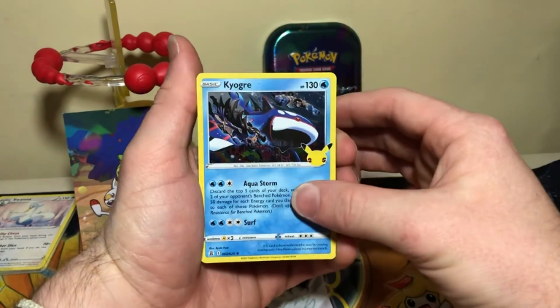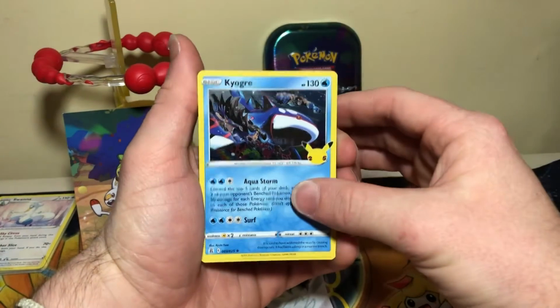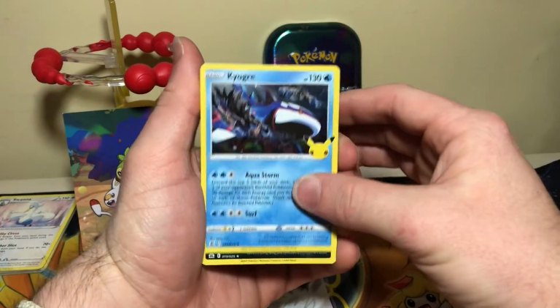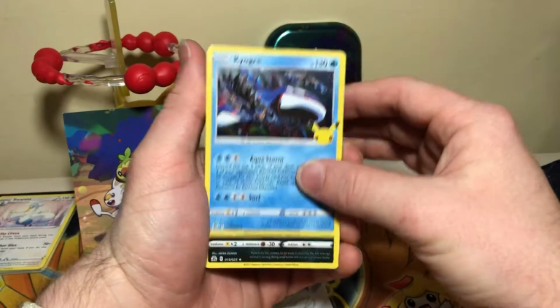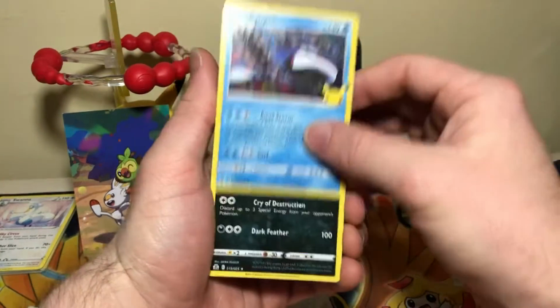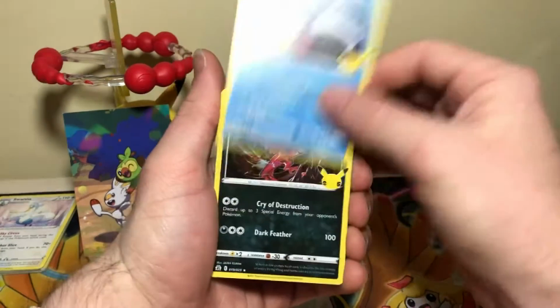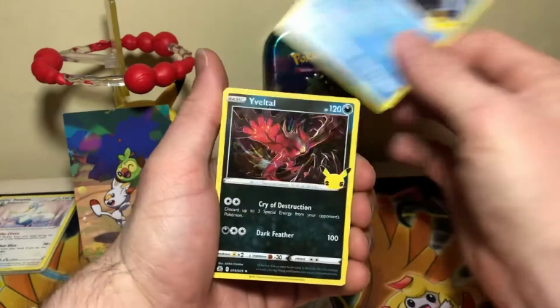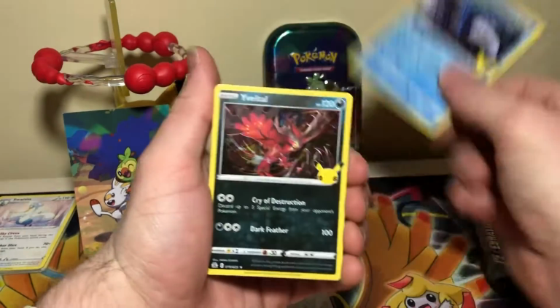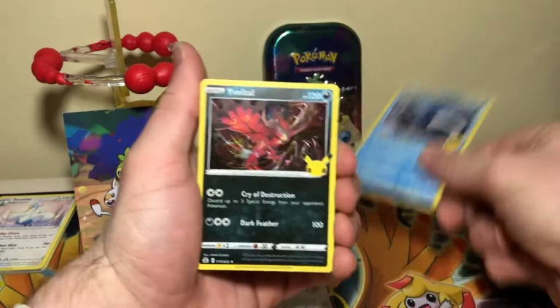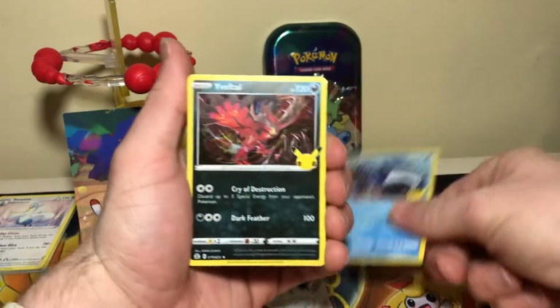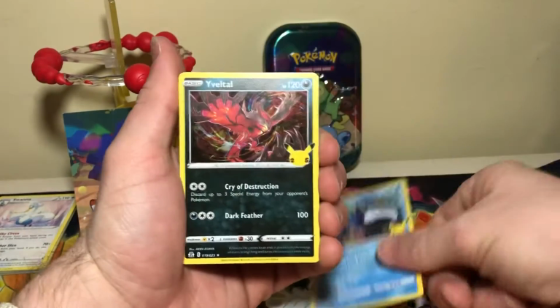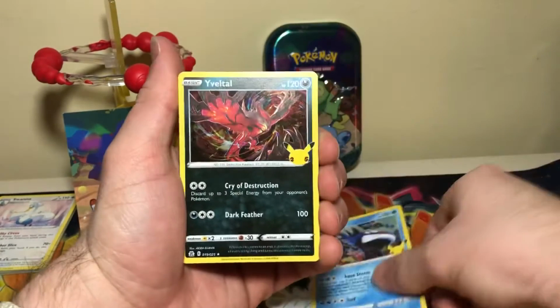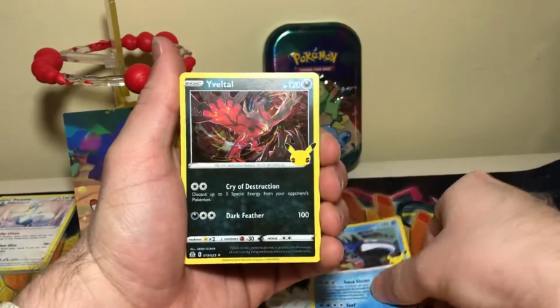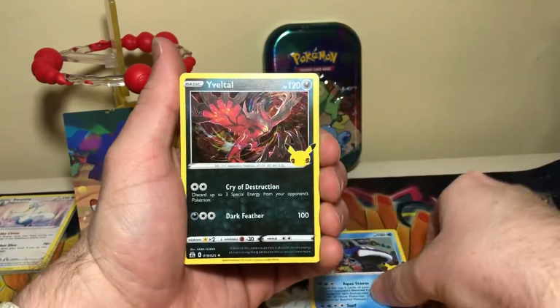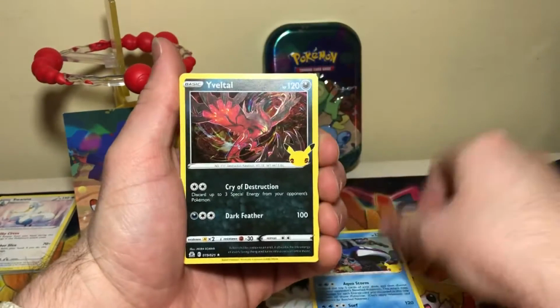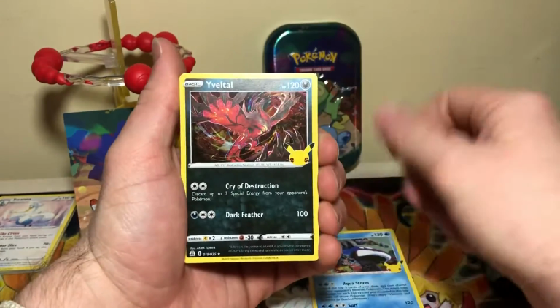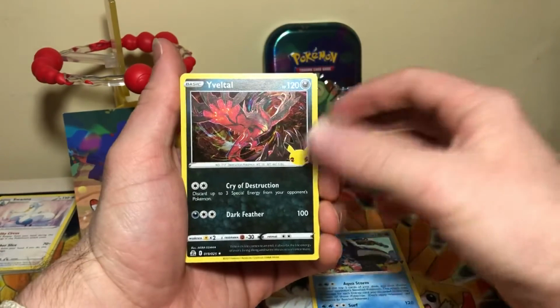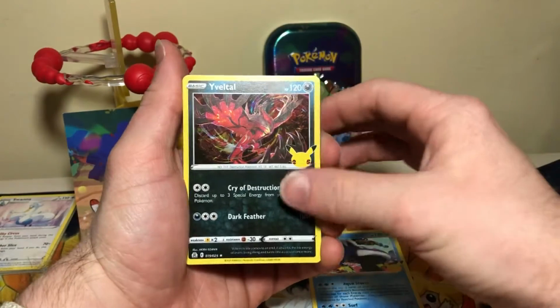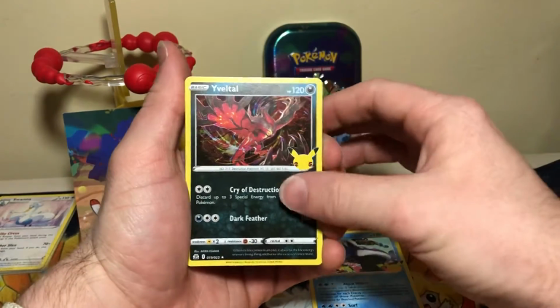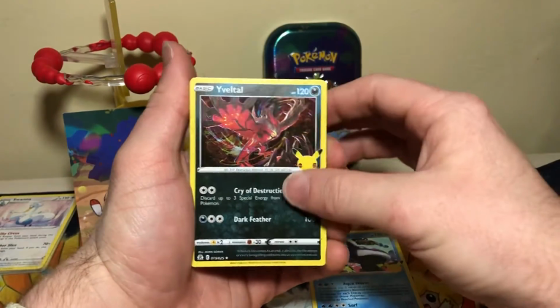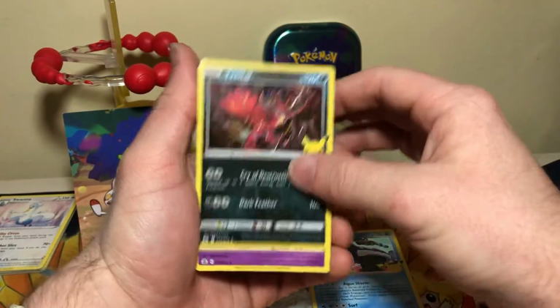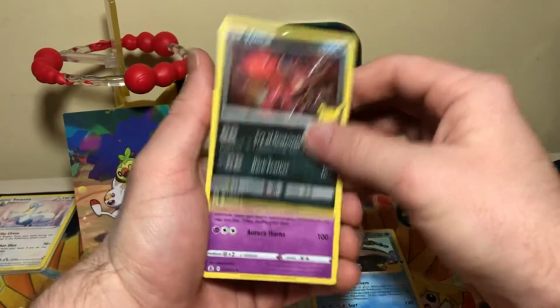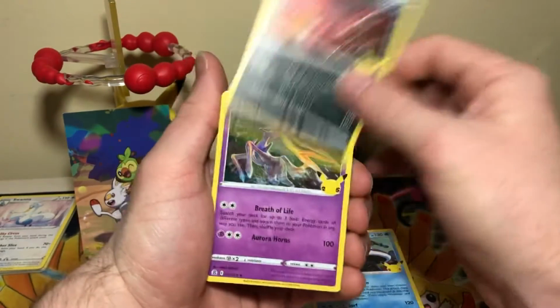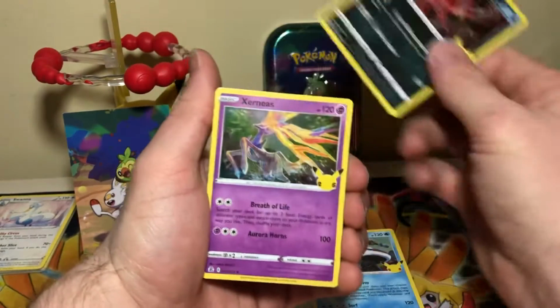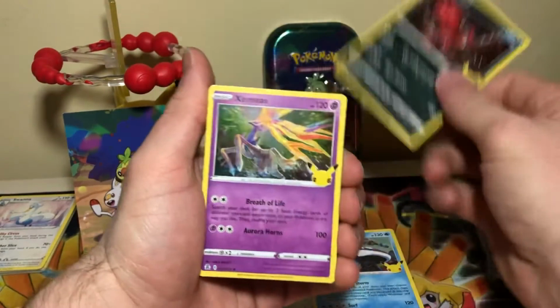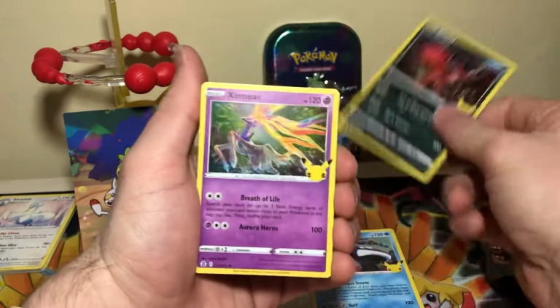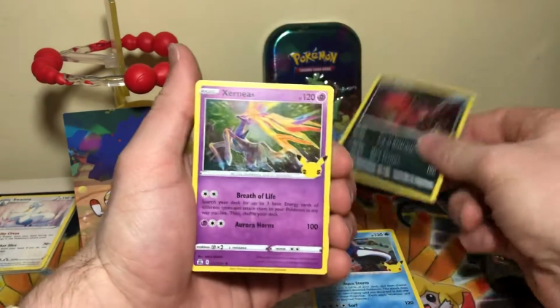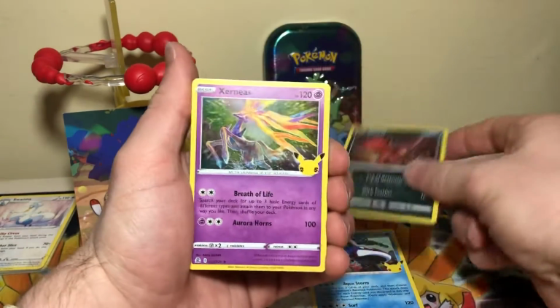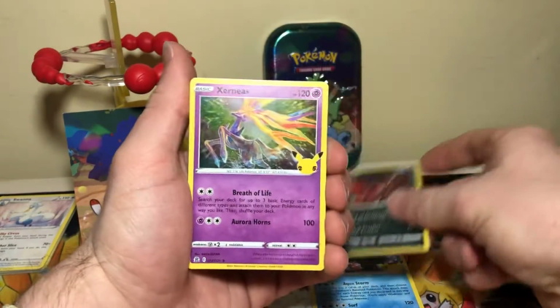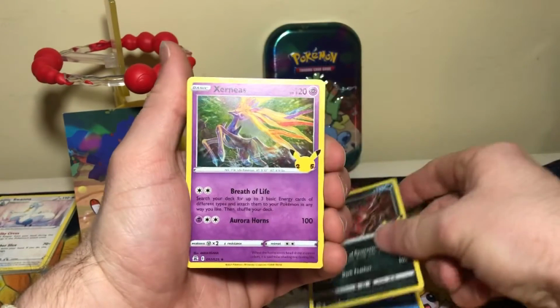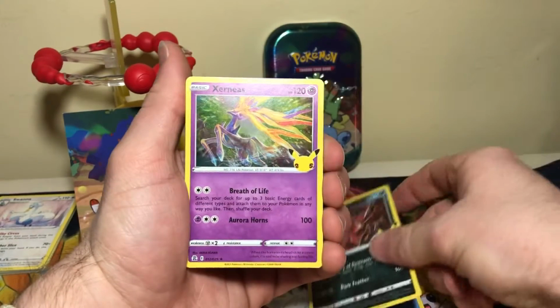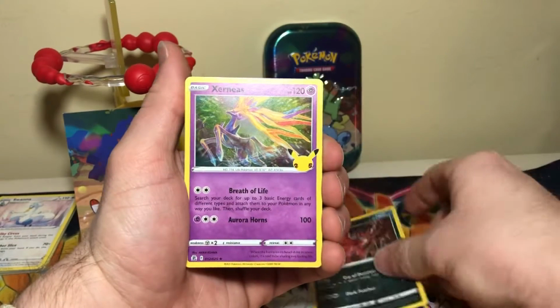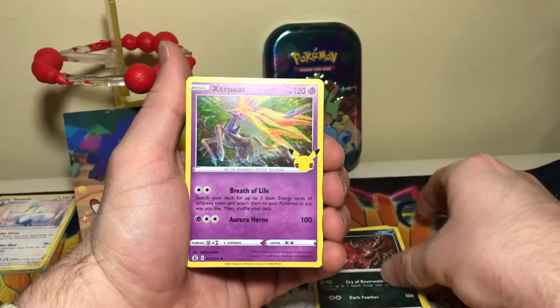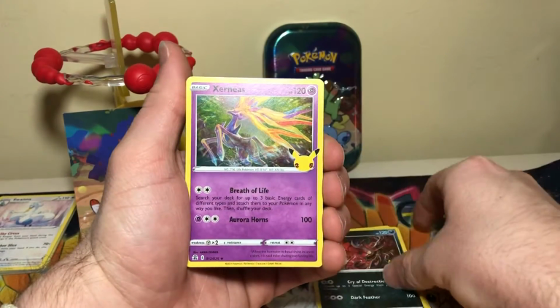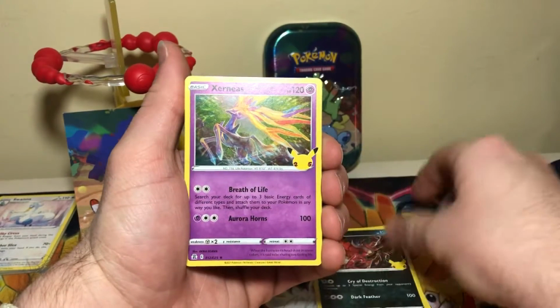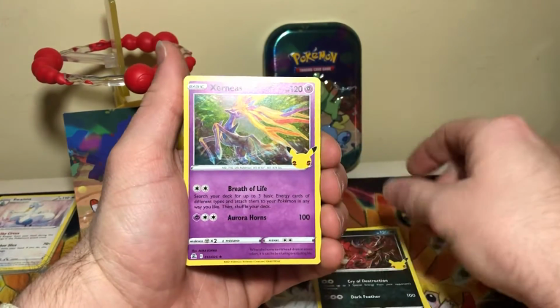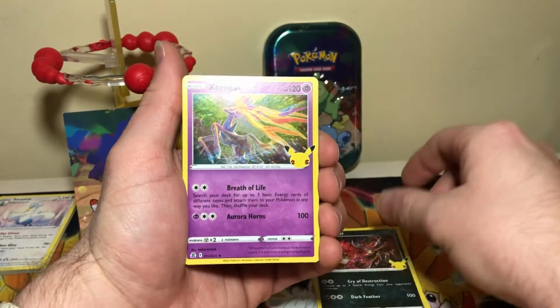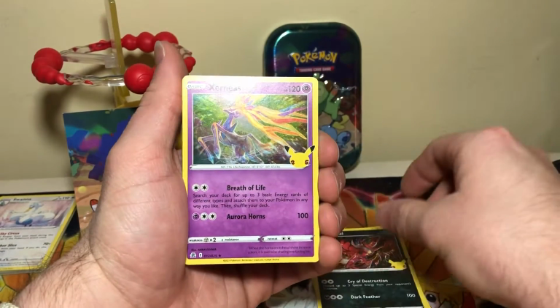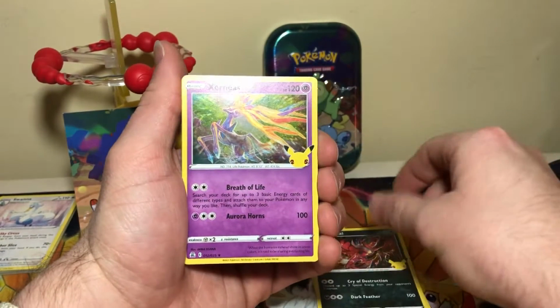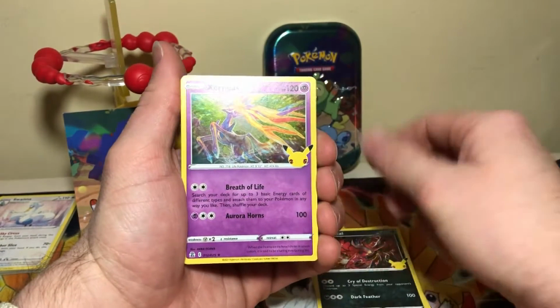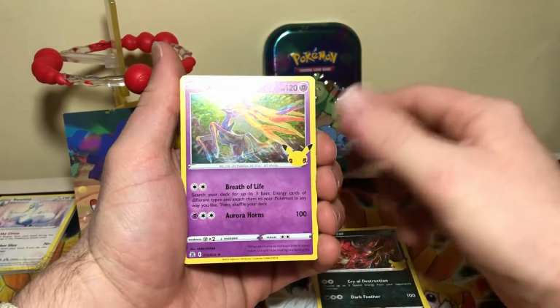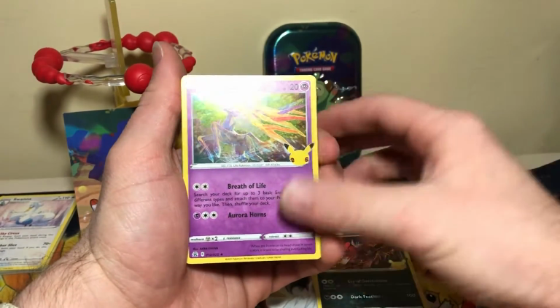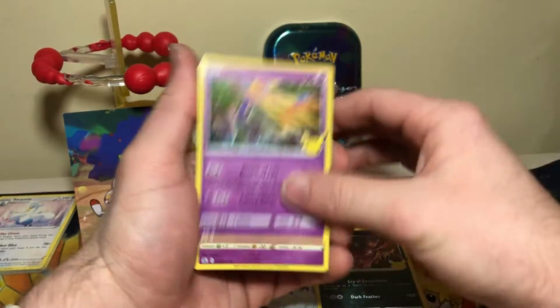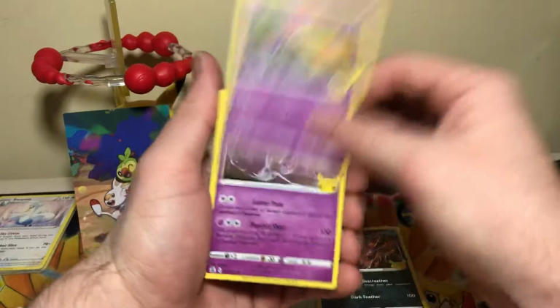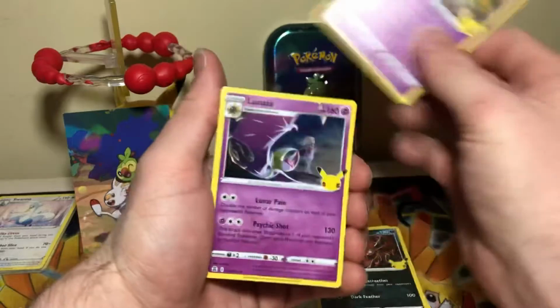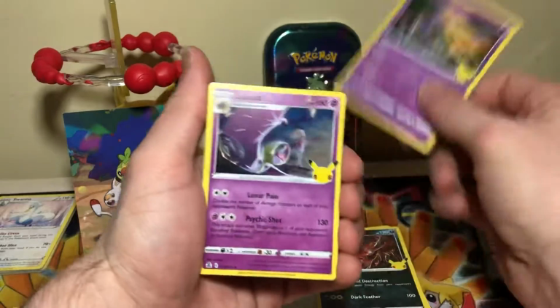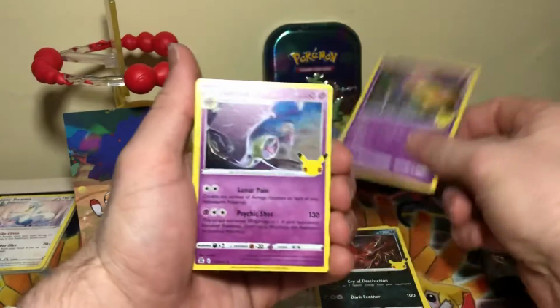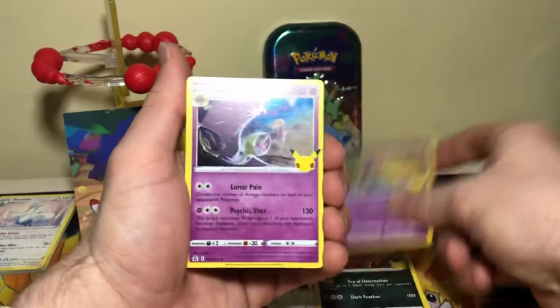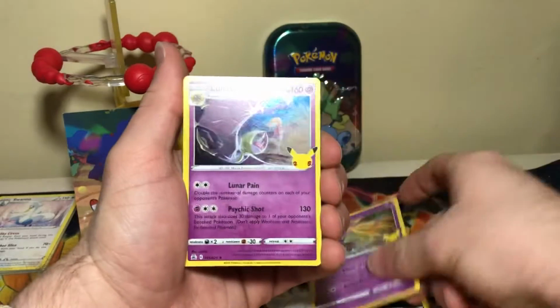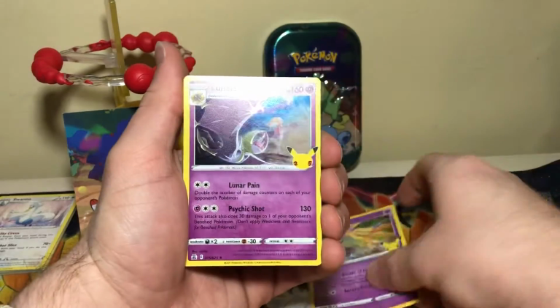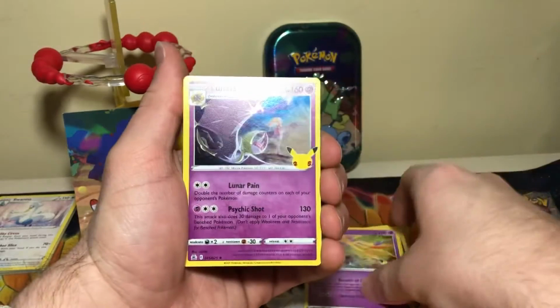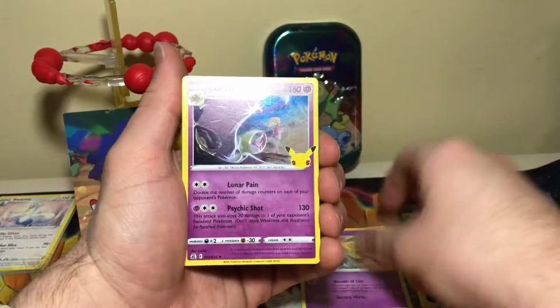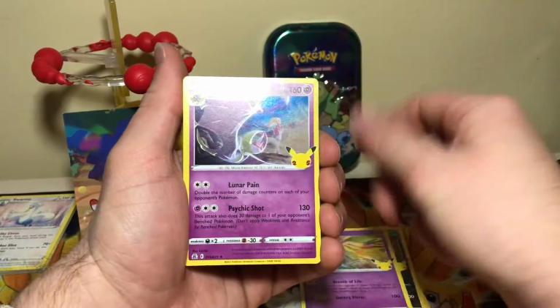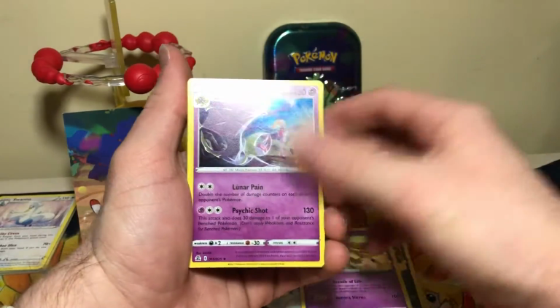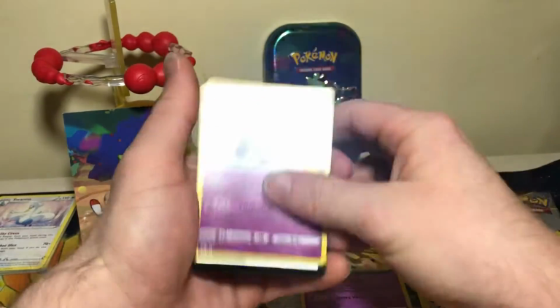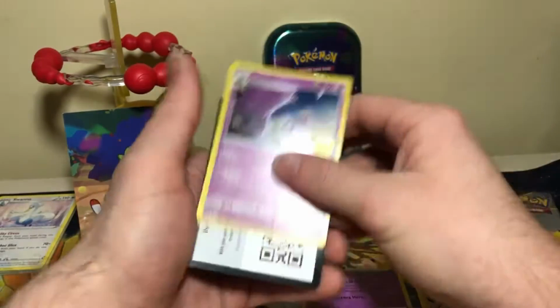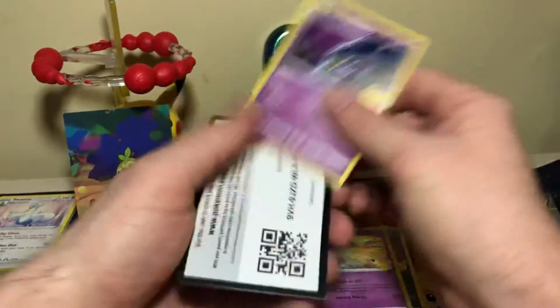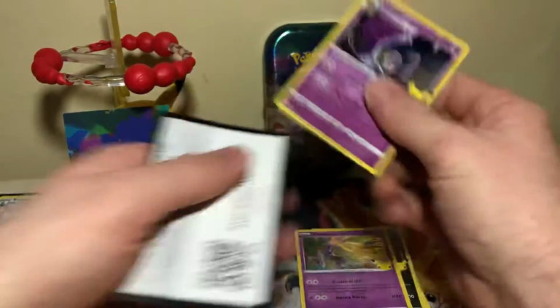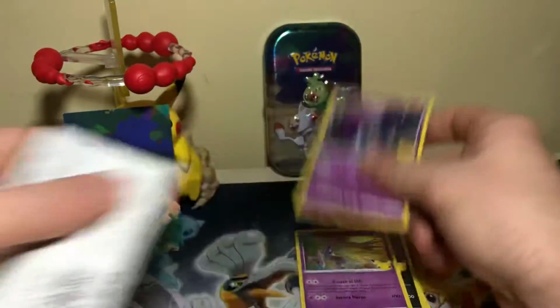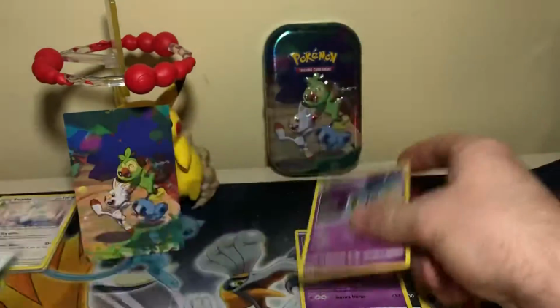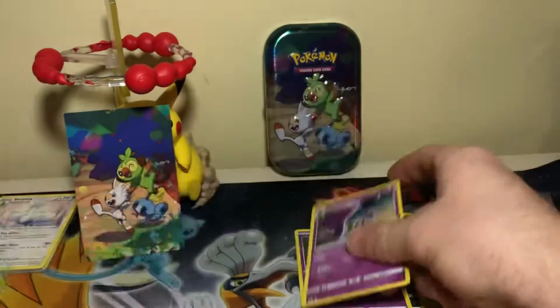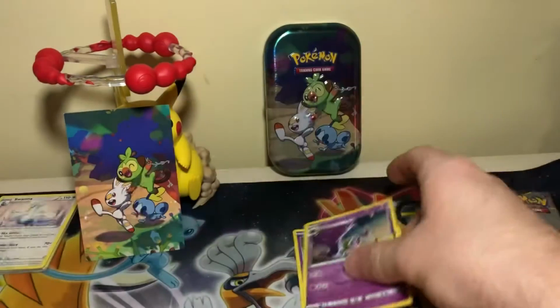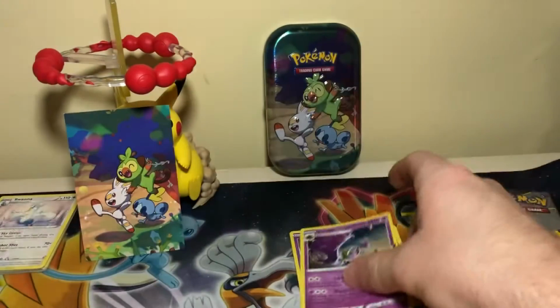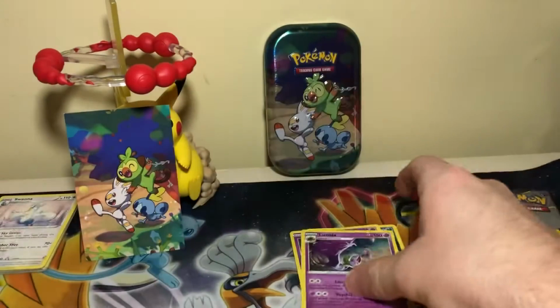Let's get a Kyogre. Yovolto. We got a Xerneas. And a Lunala. Okay.